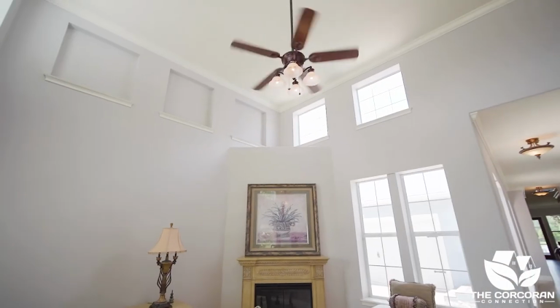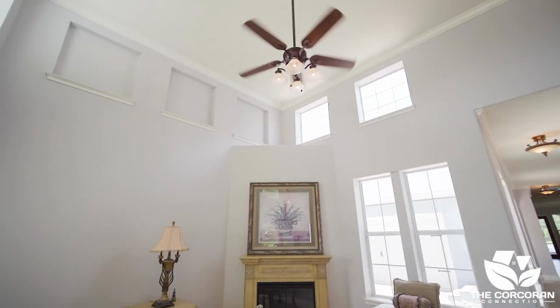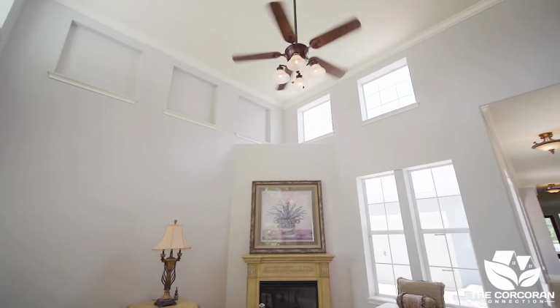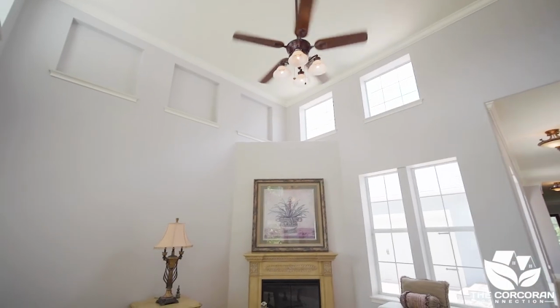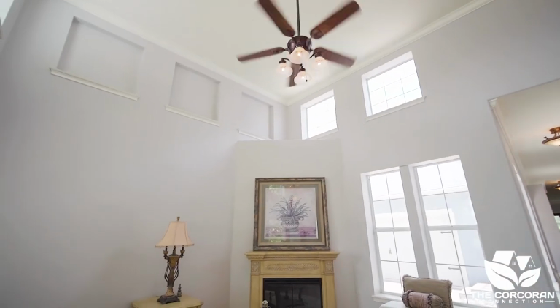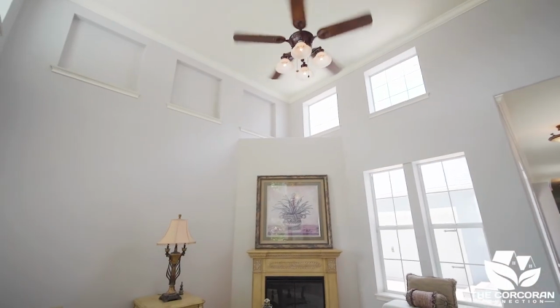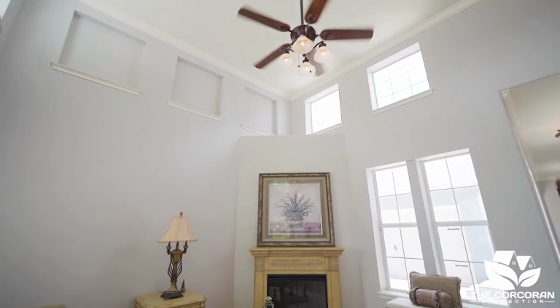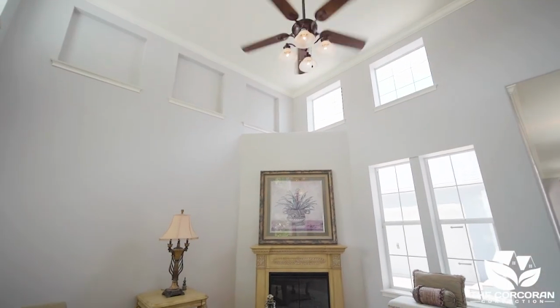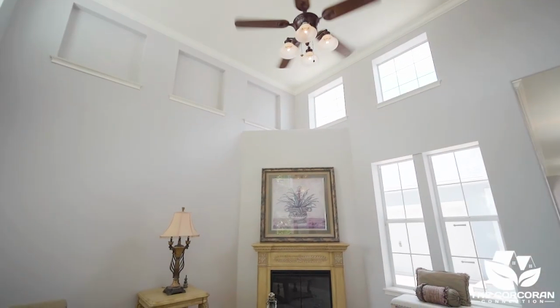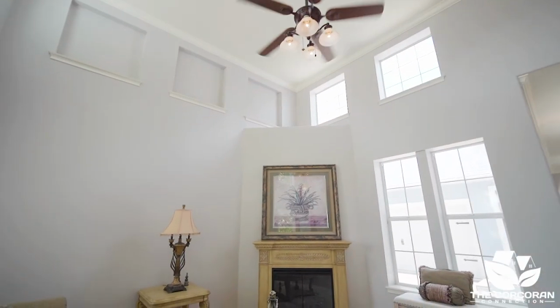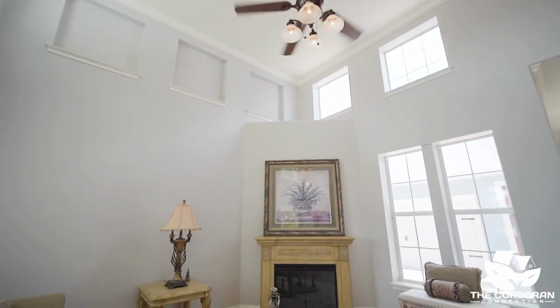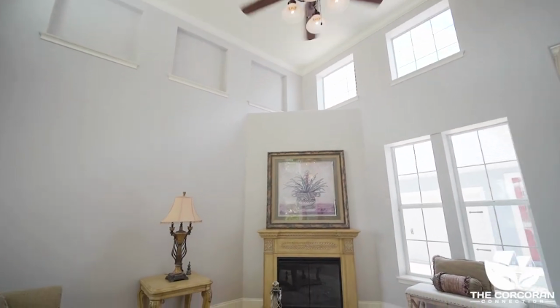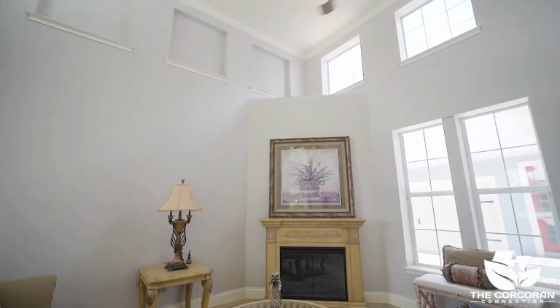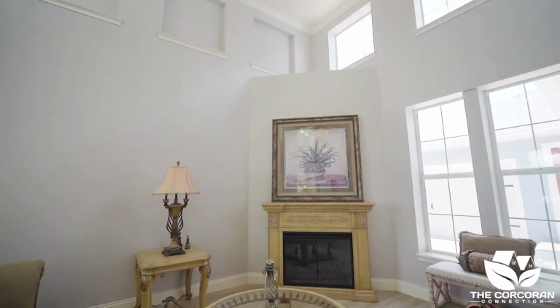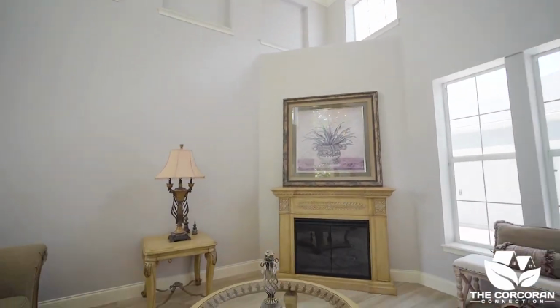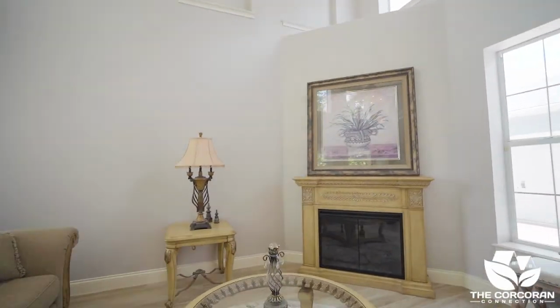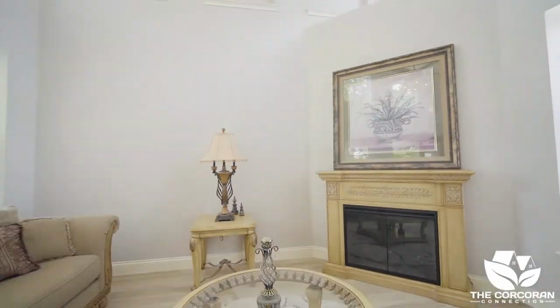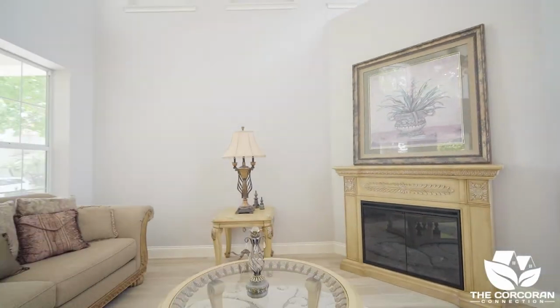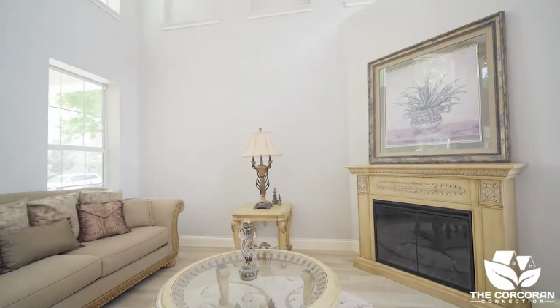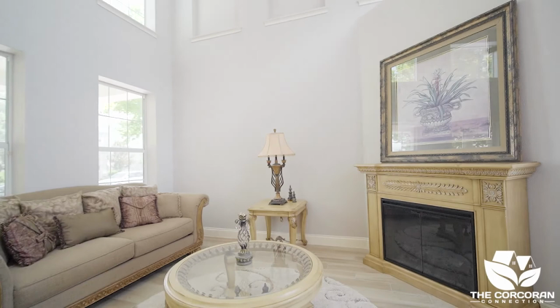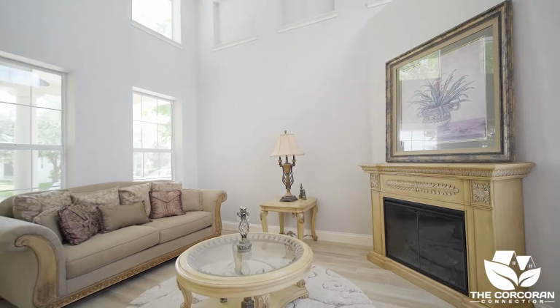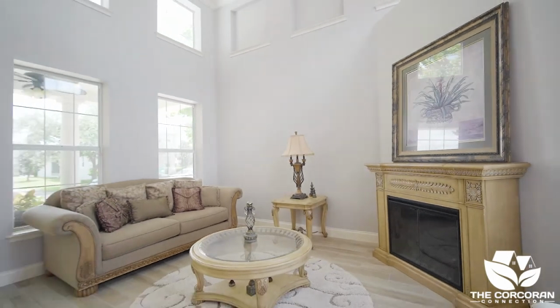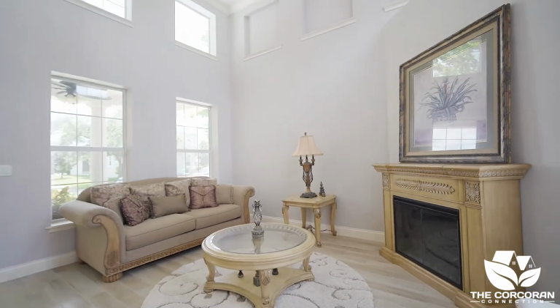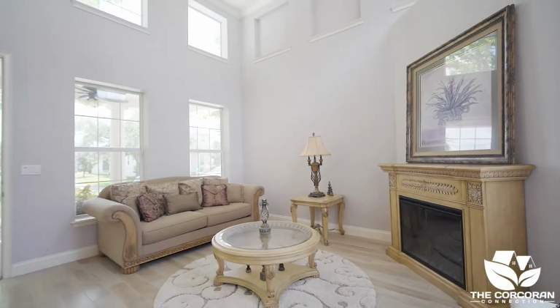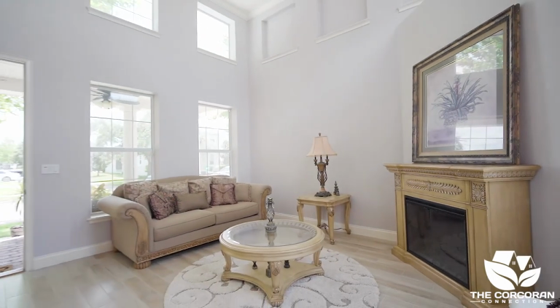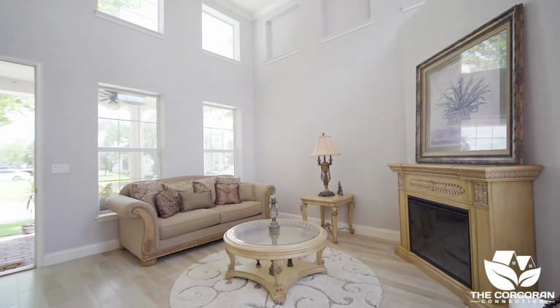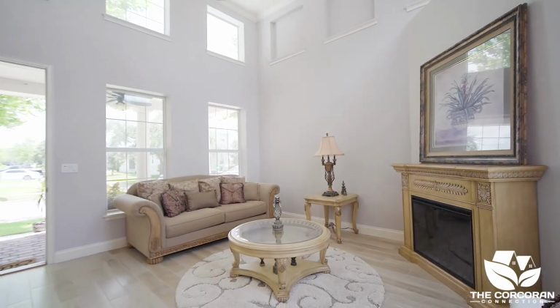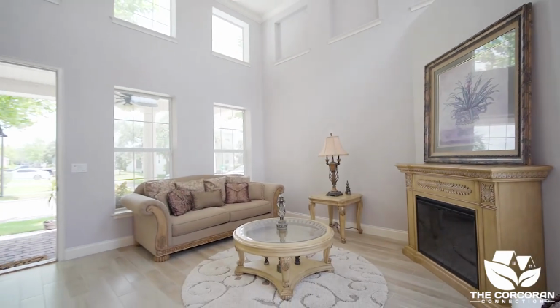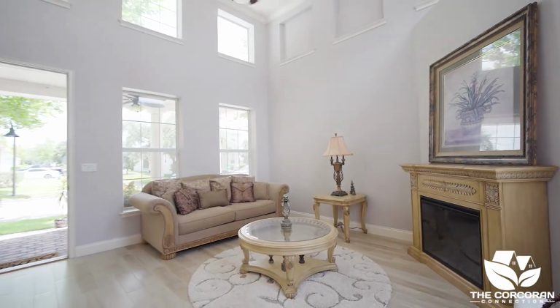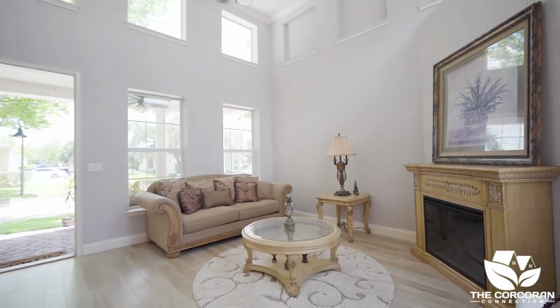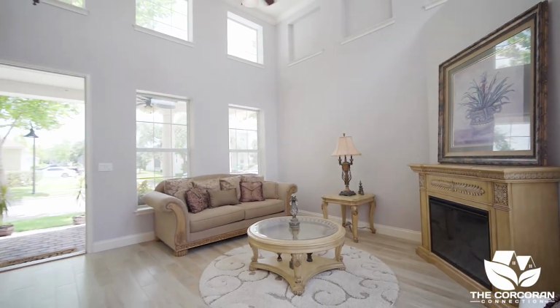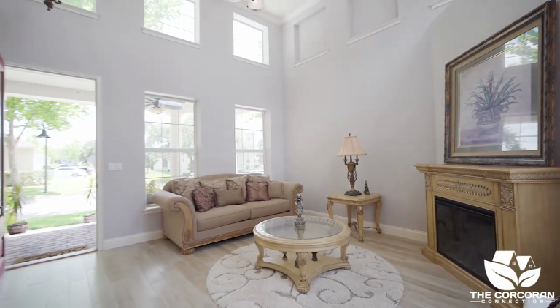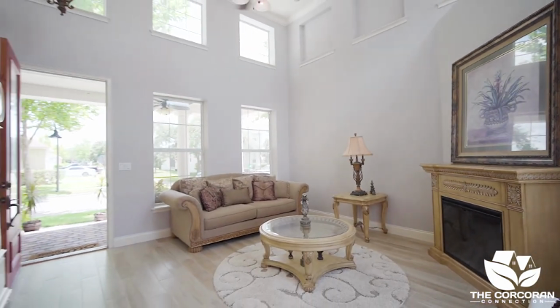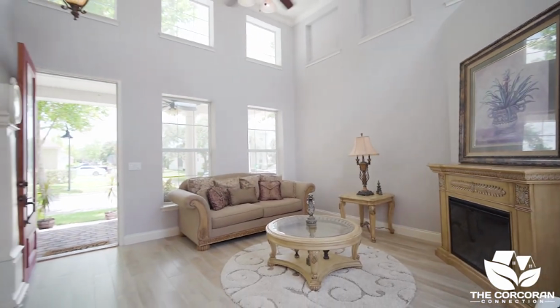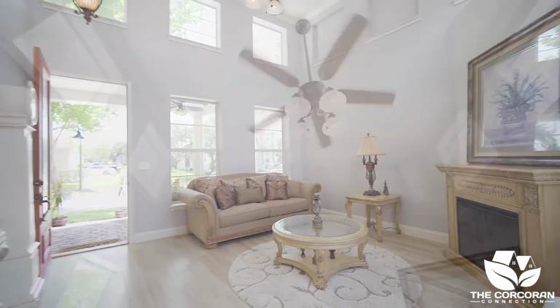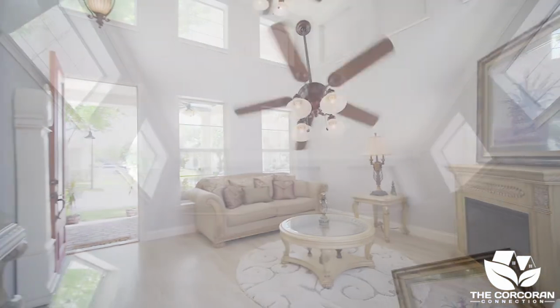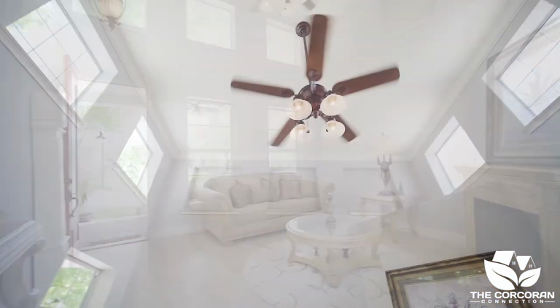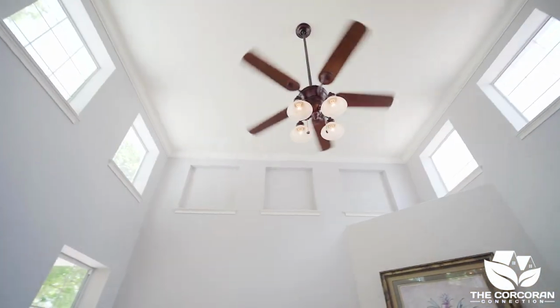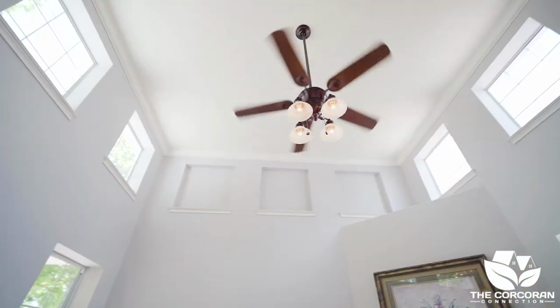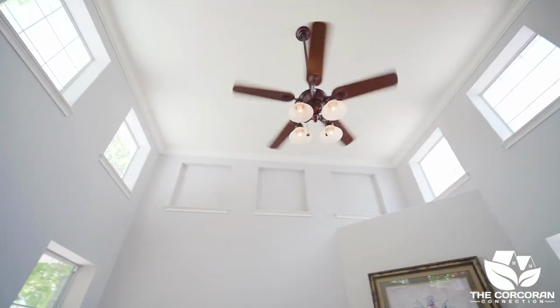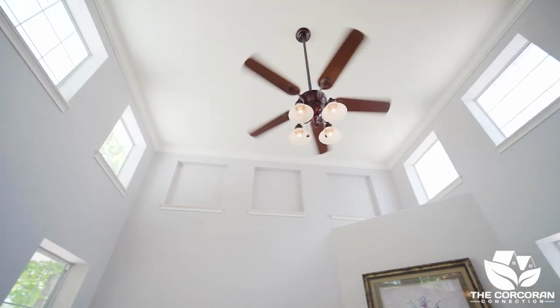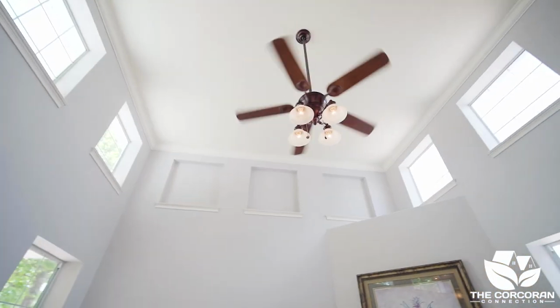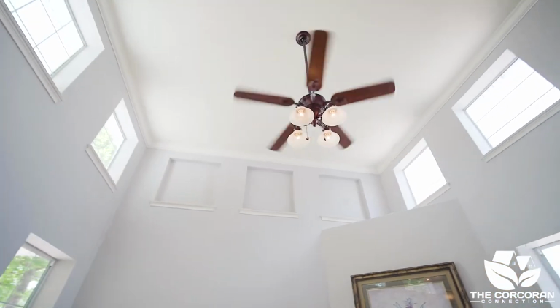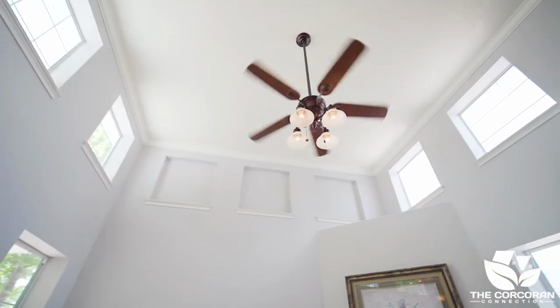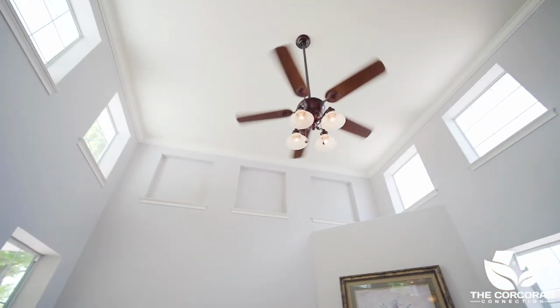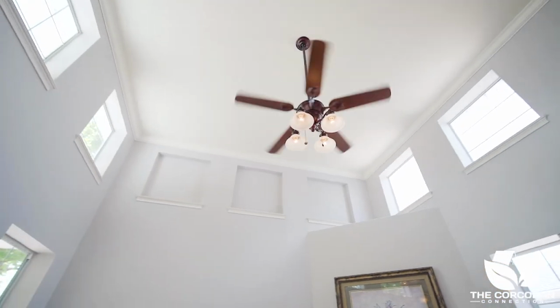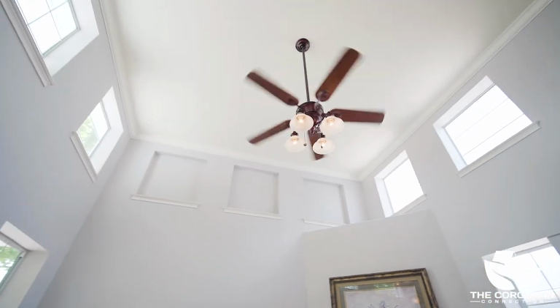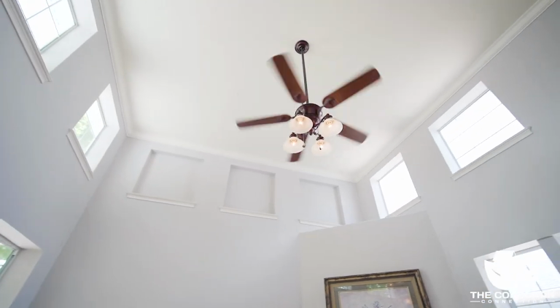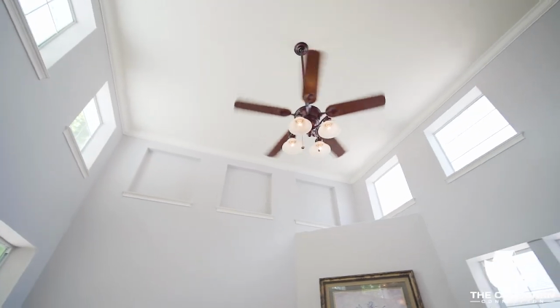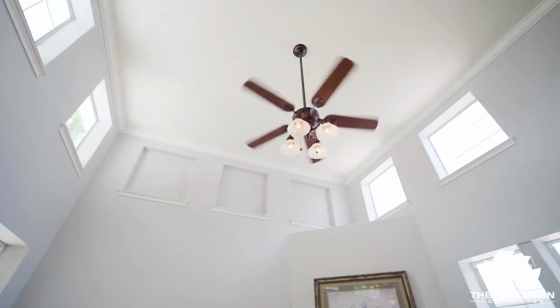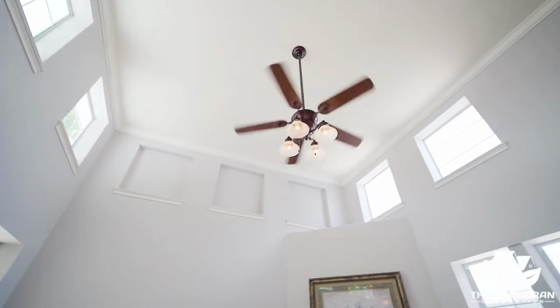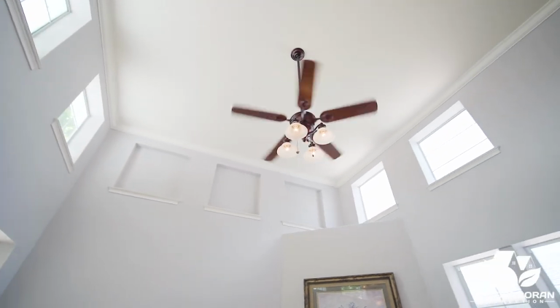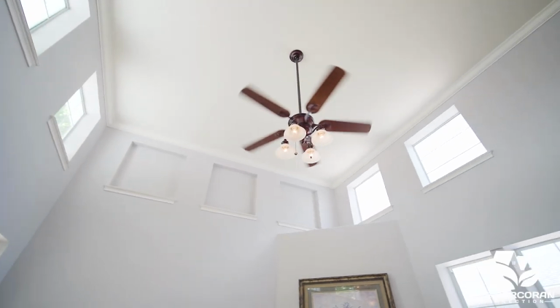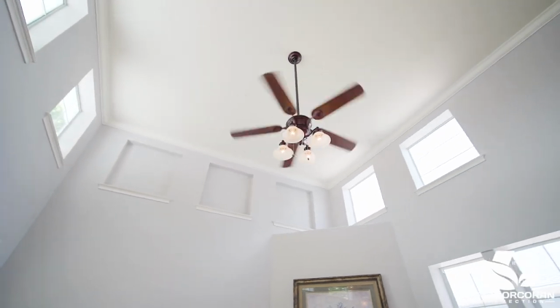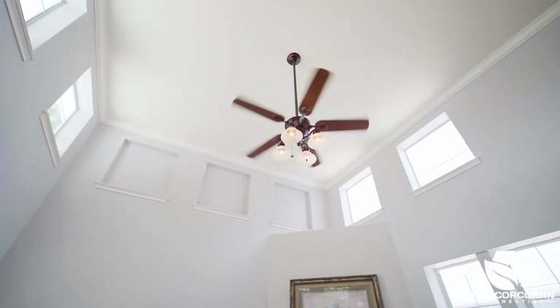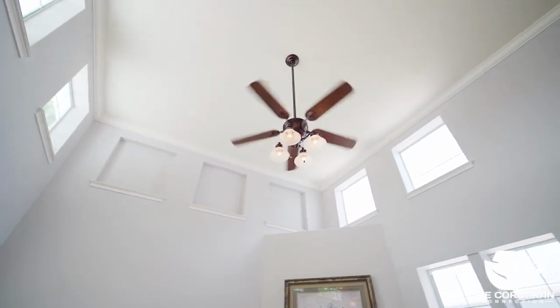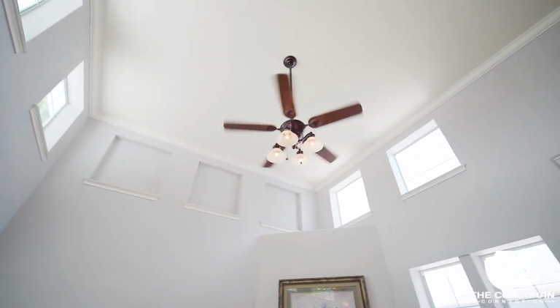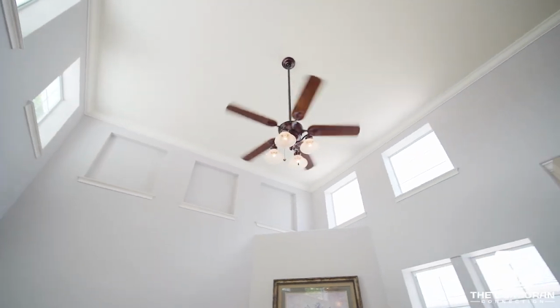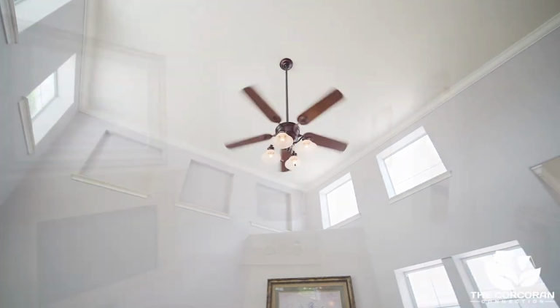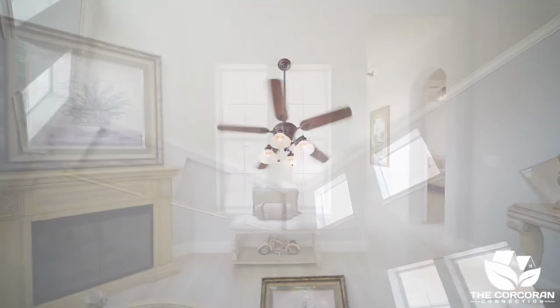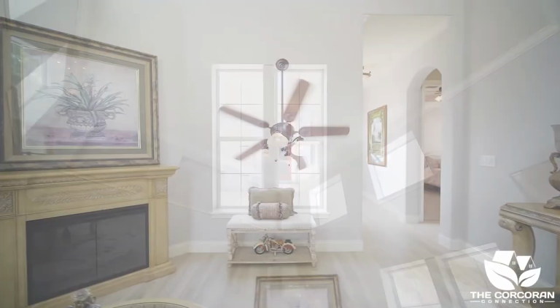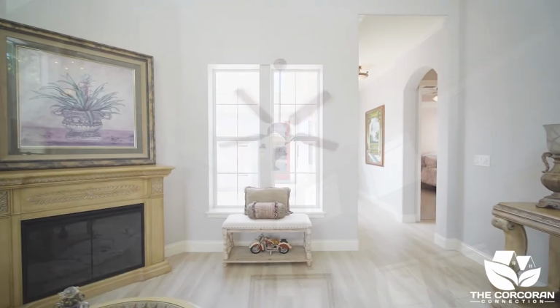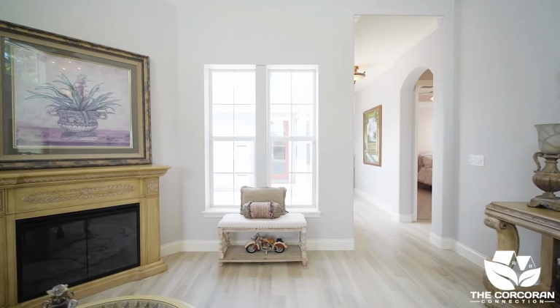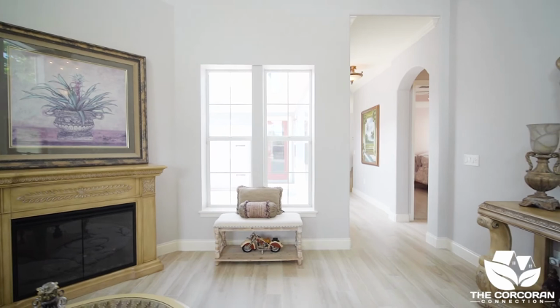Upon entering your formal living room, you'll be impressed with the high ceilings, all the natural light, and the light tile floors that continue through the home.